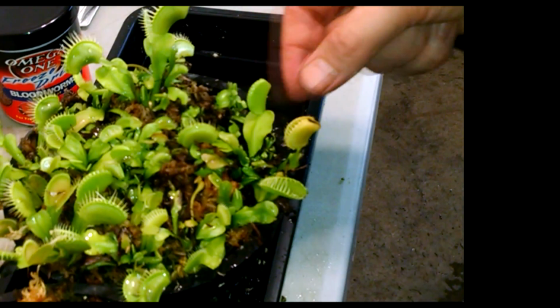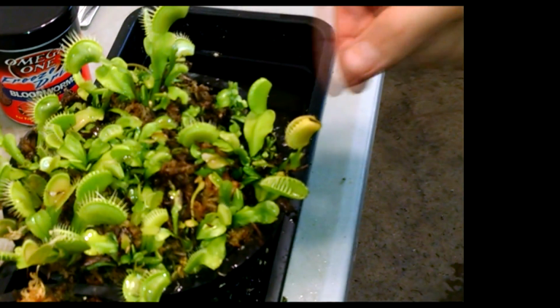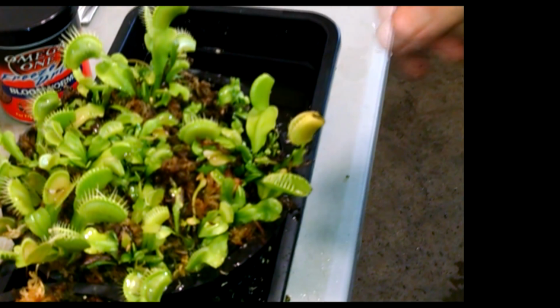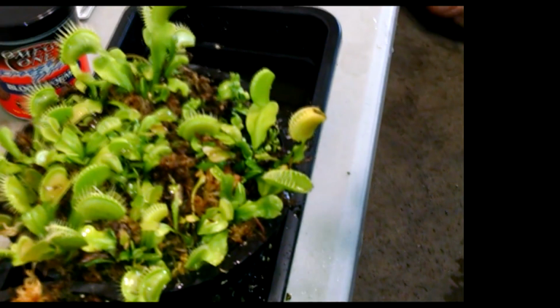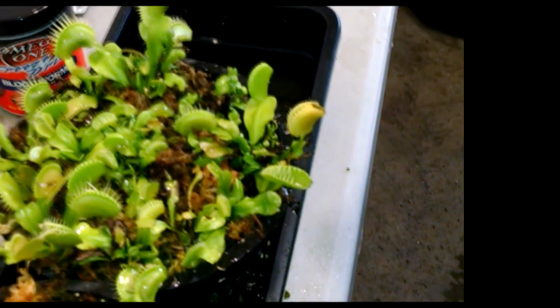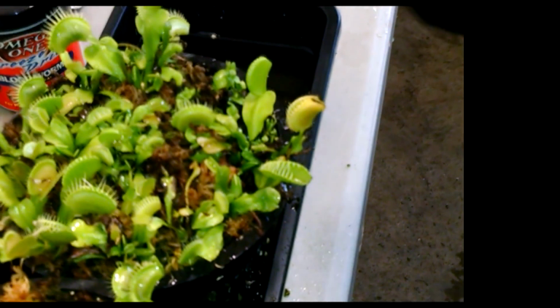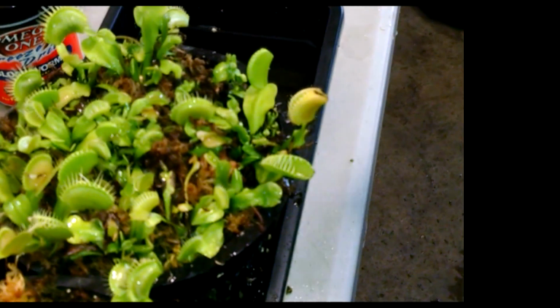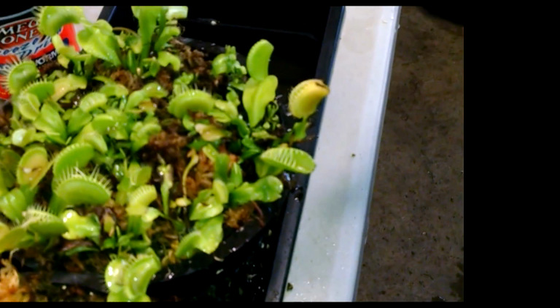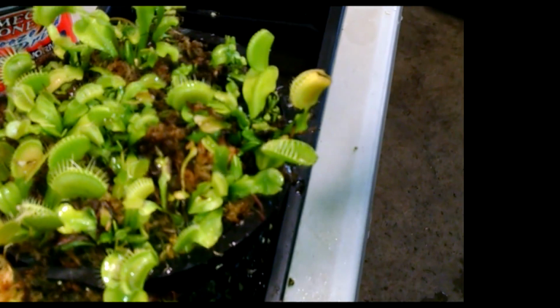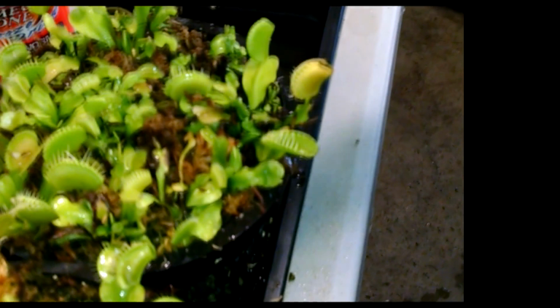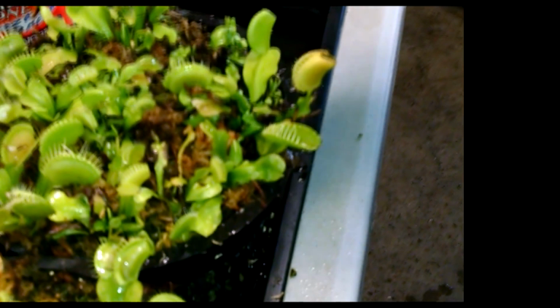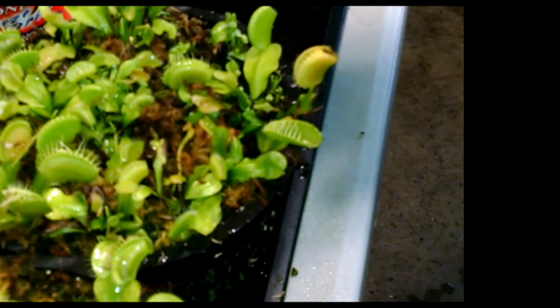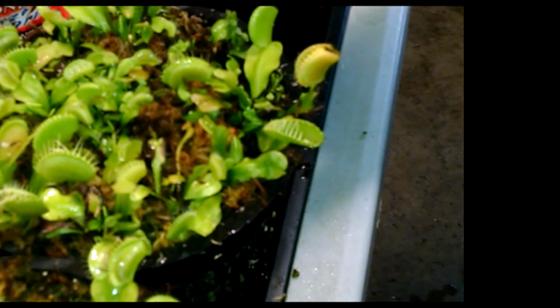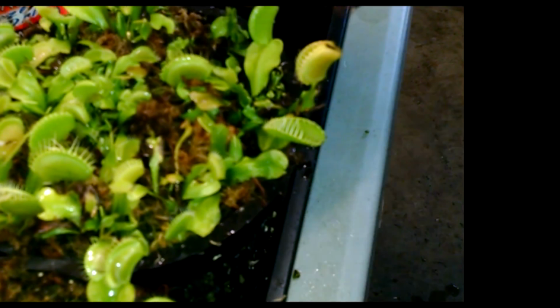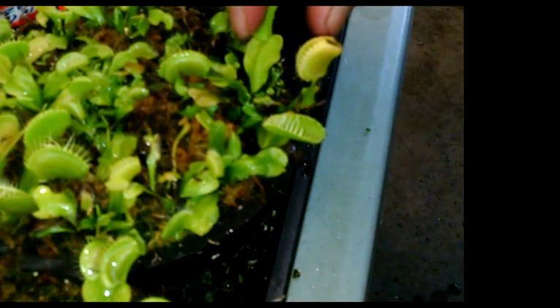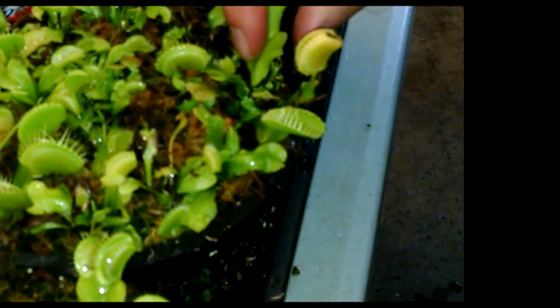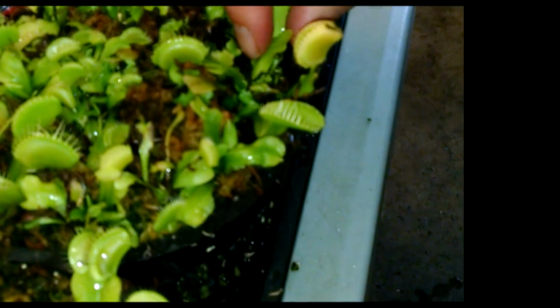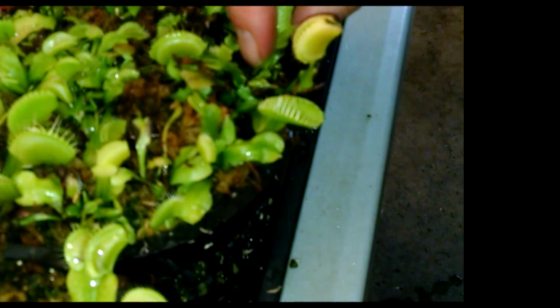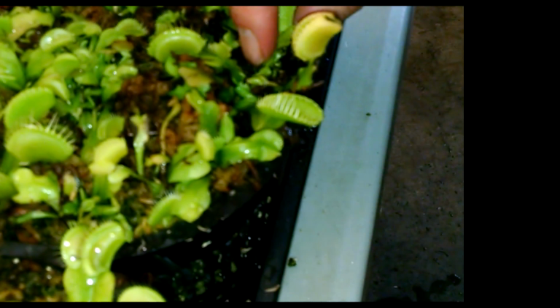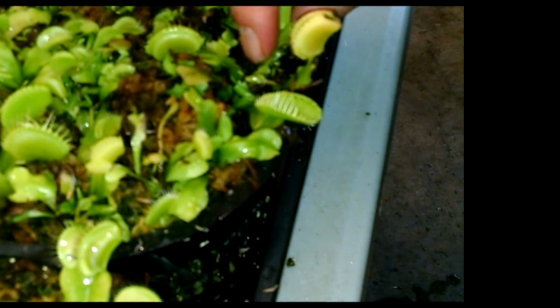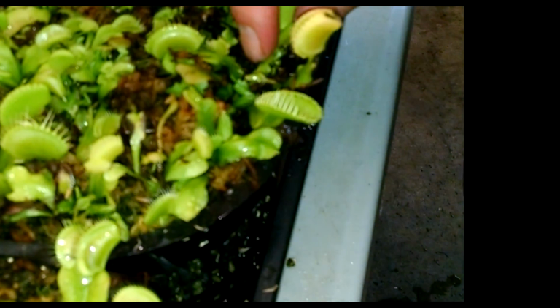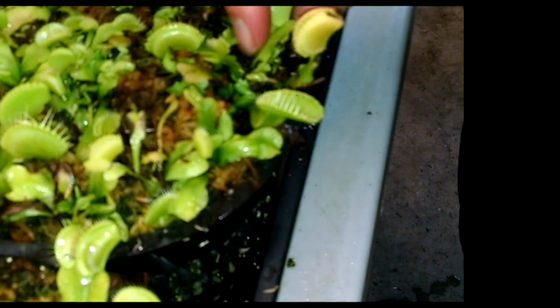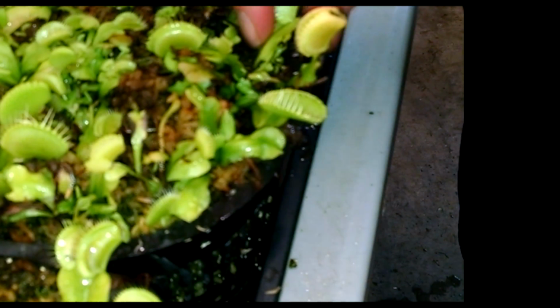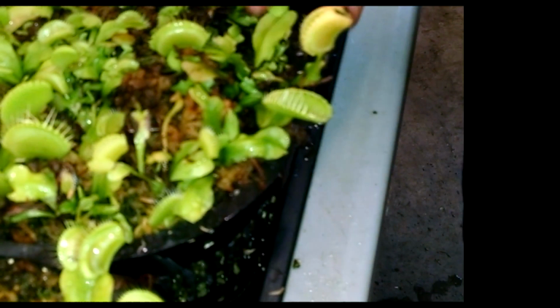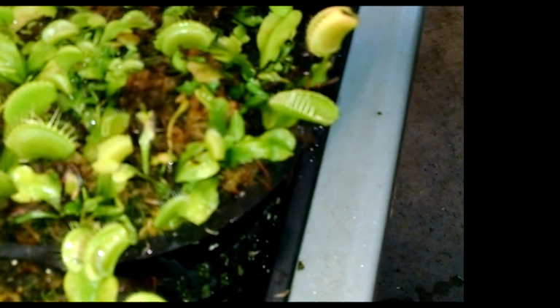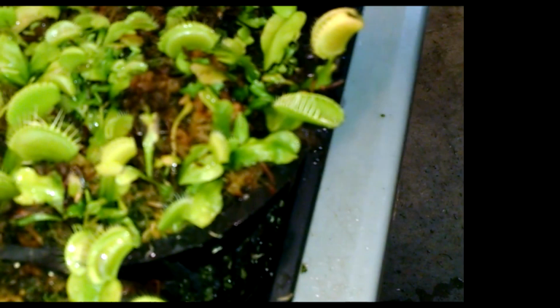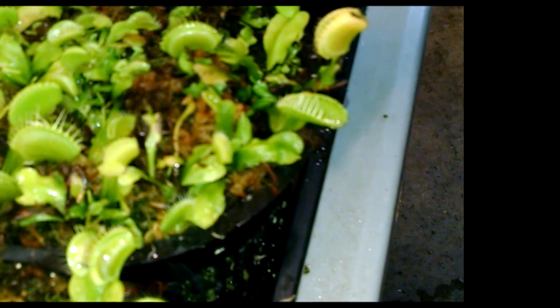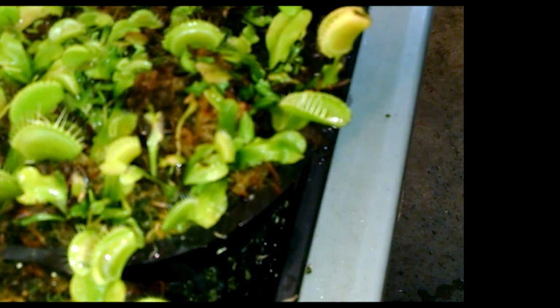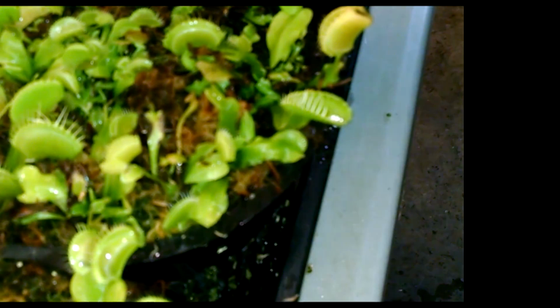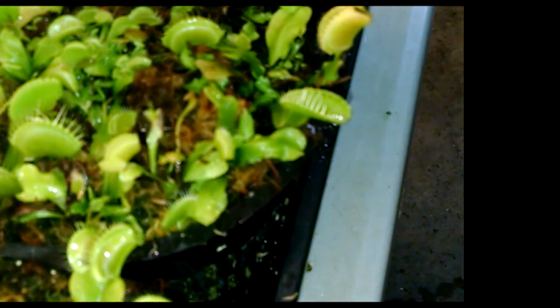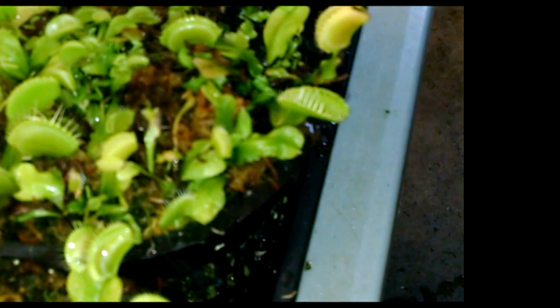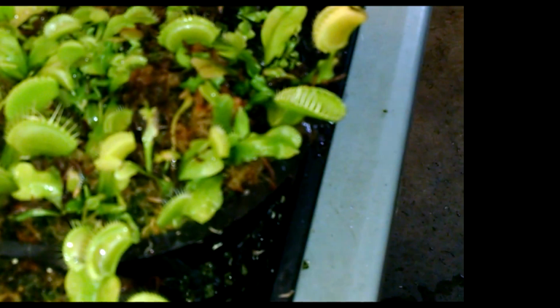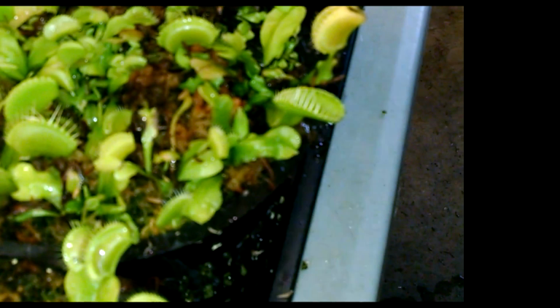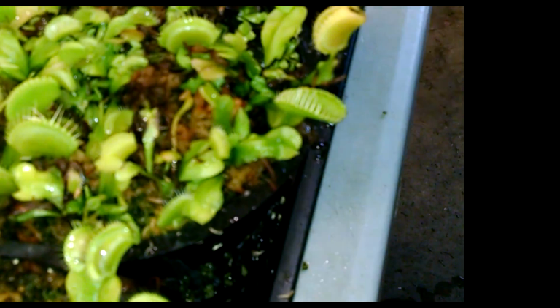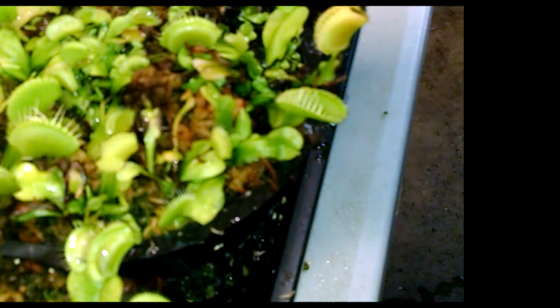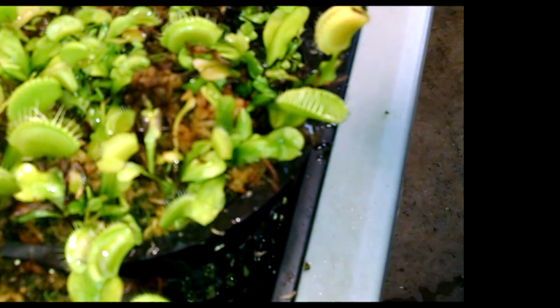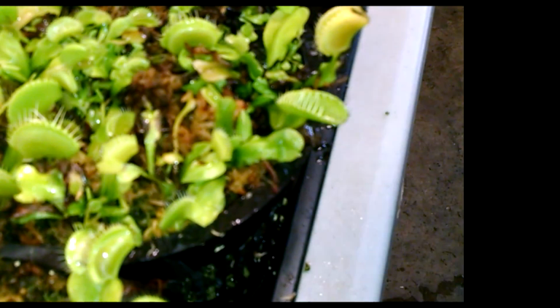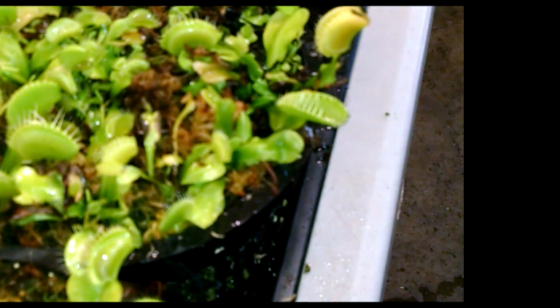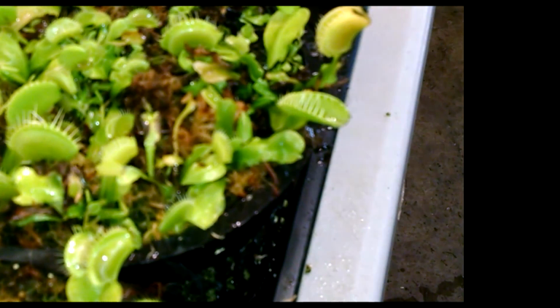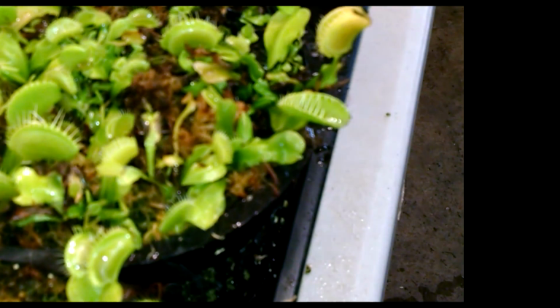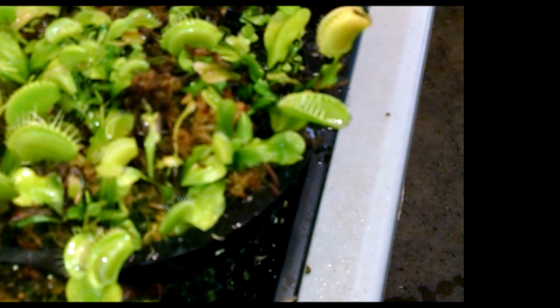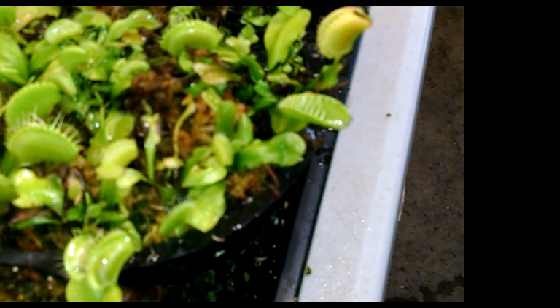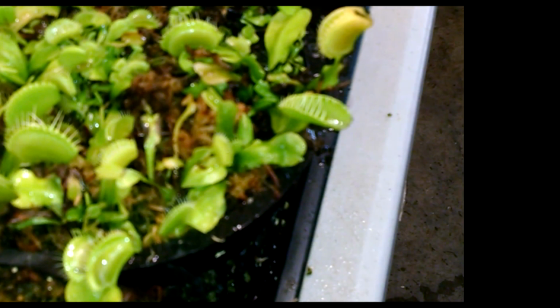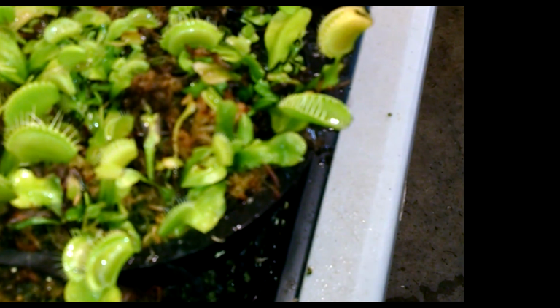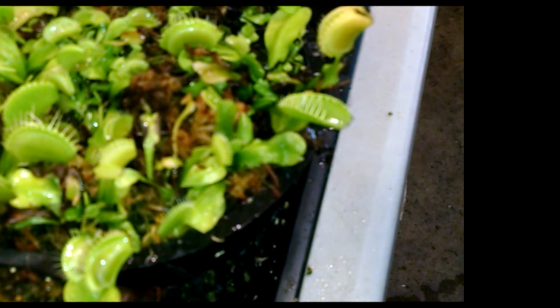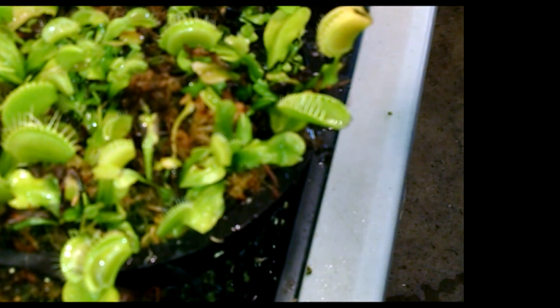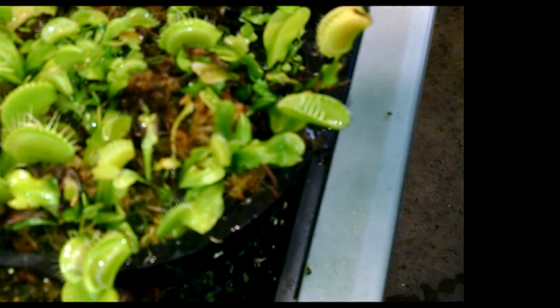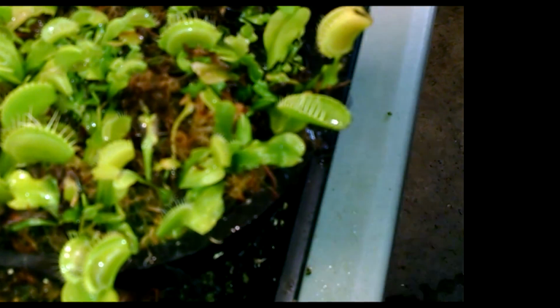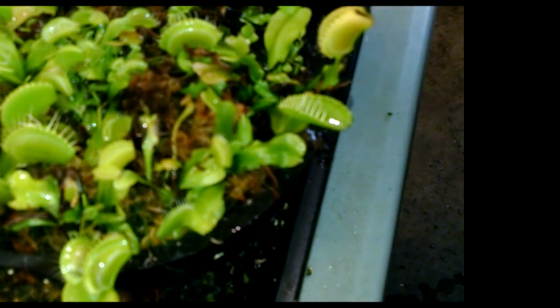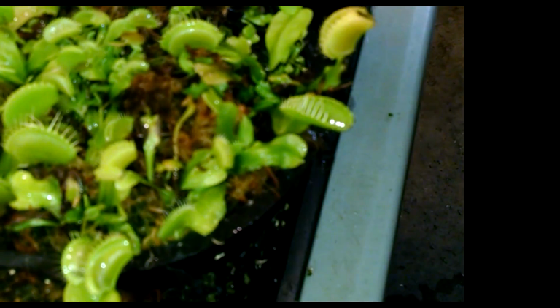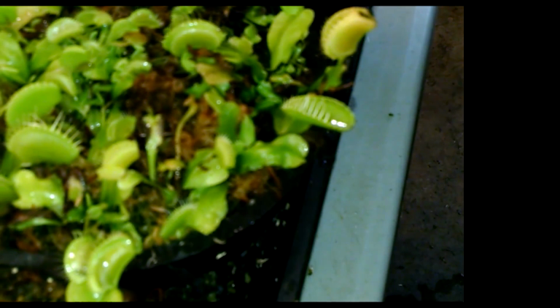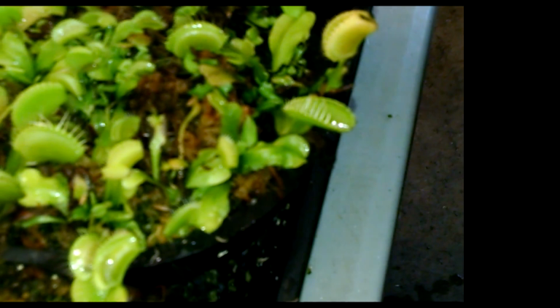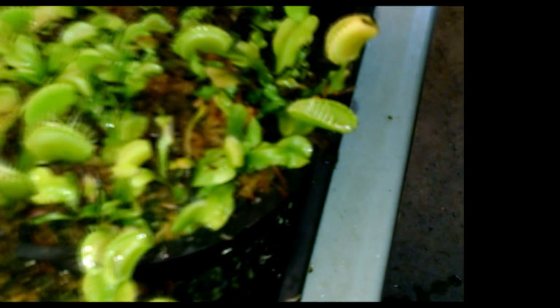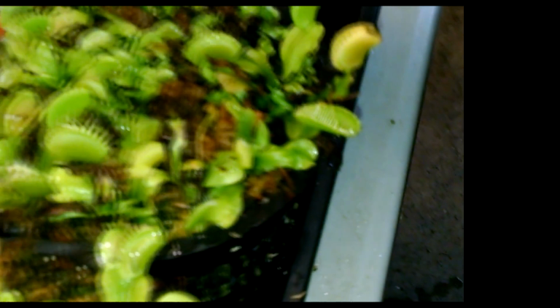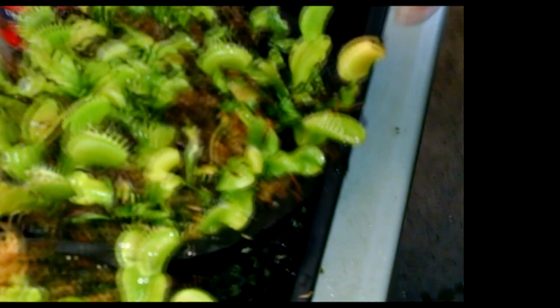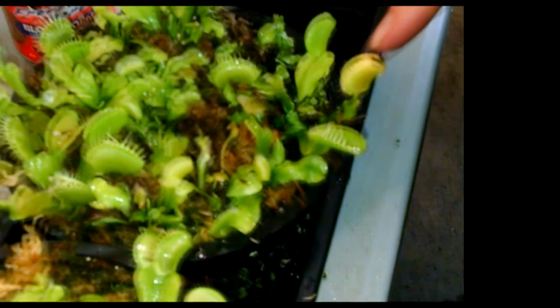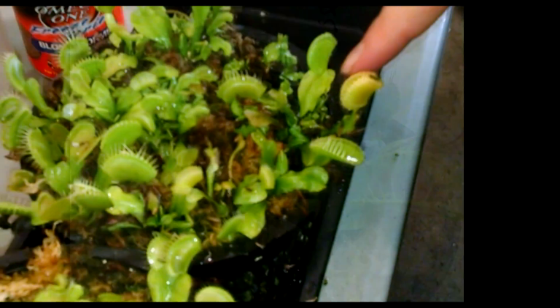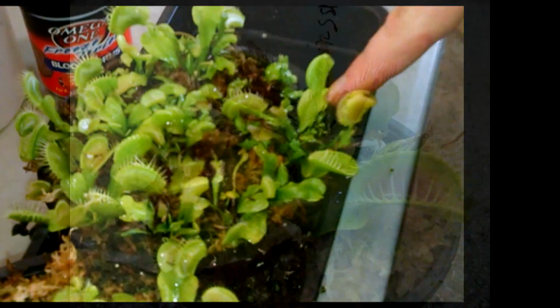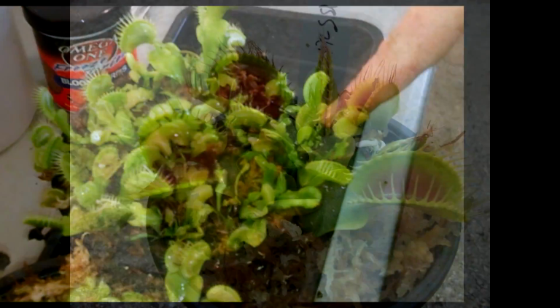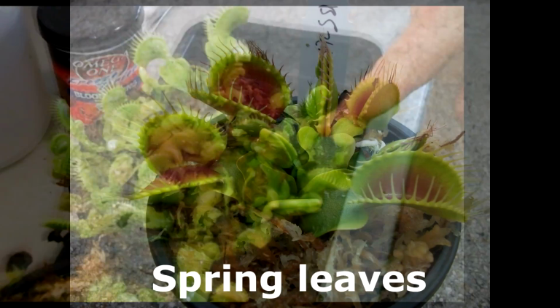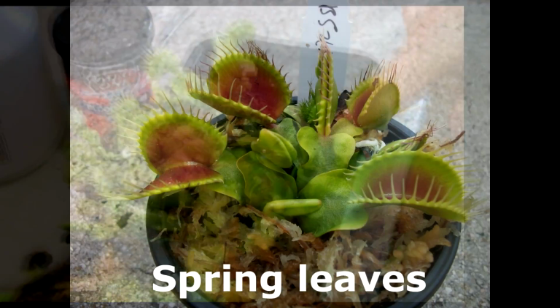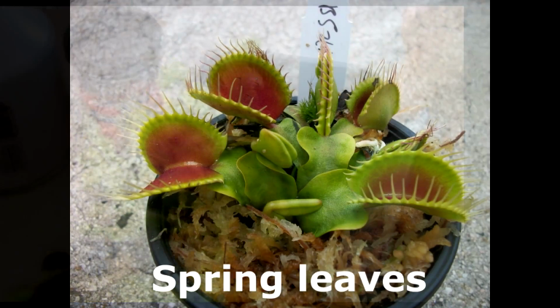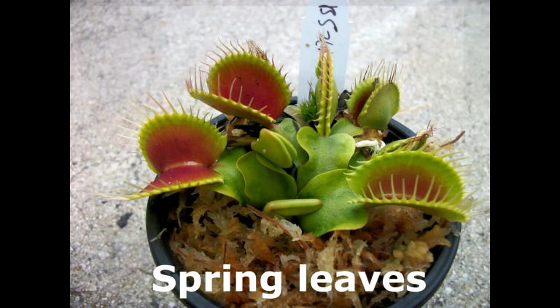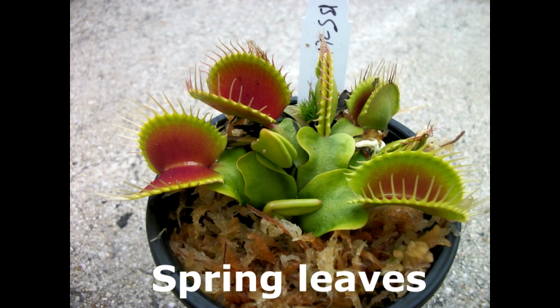After they make that kind of leaf during dormancy, they then begin to make spring leaves. Spring leaves look like this.